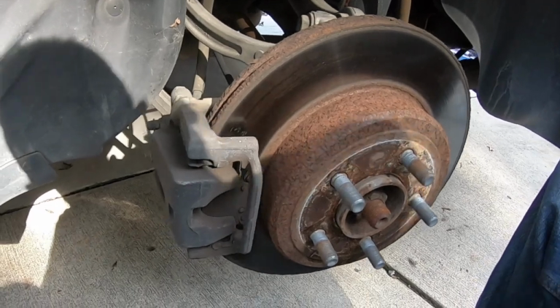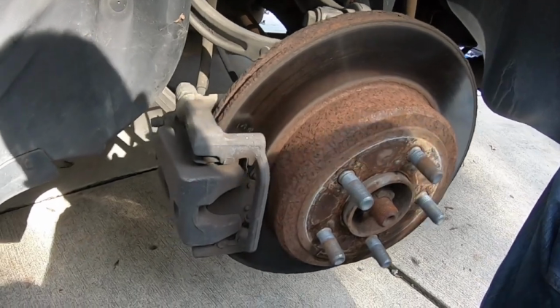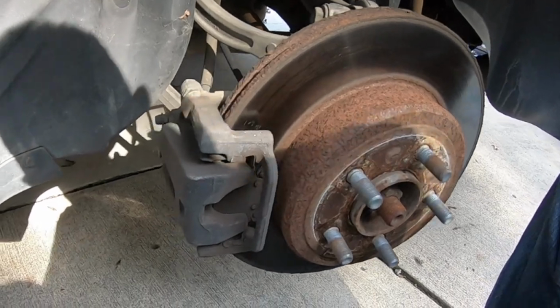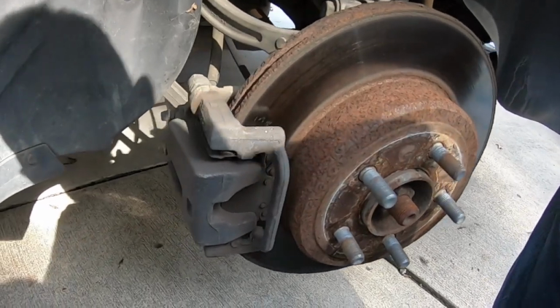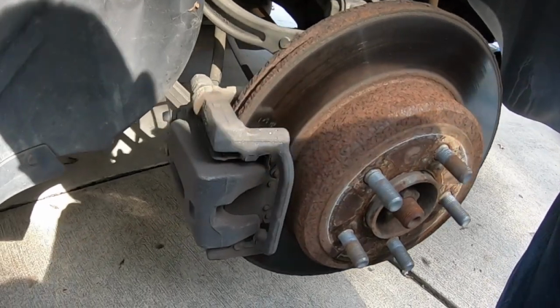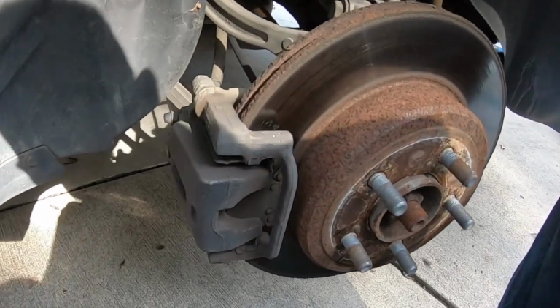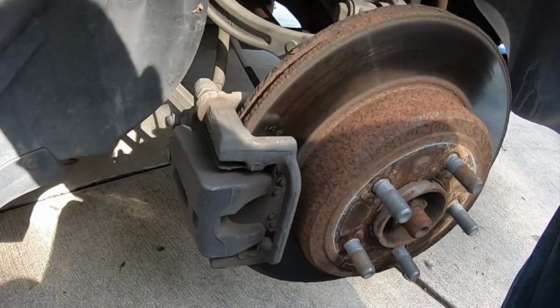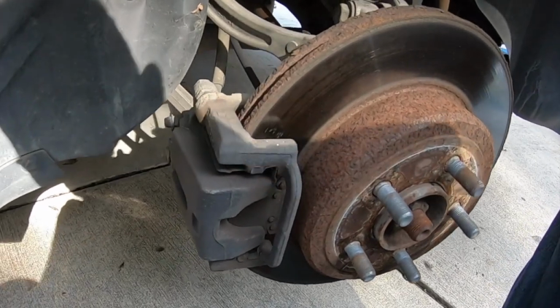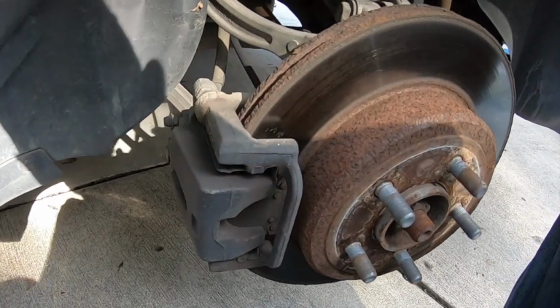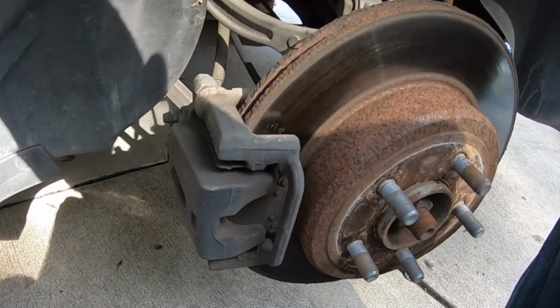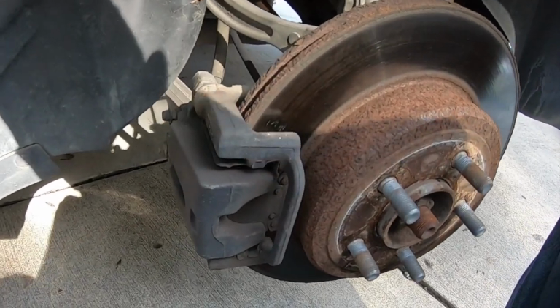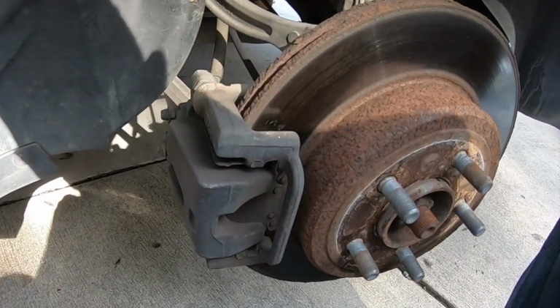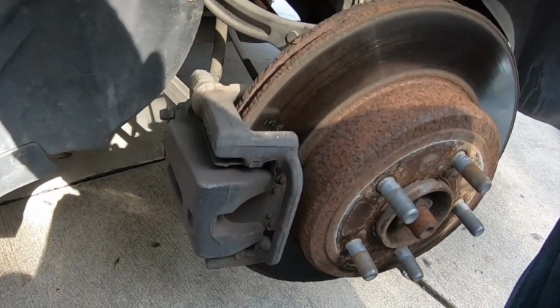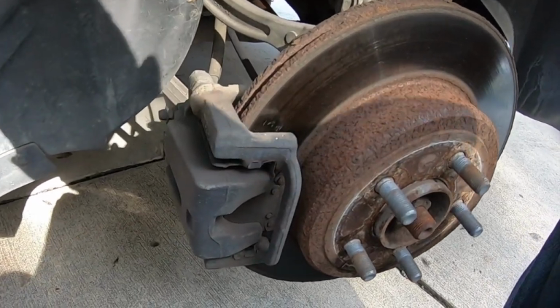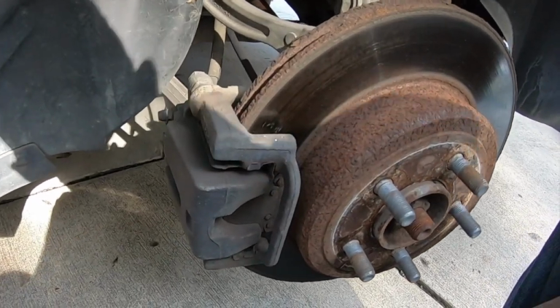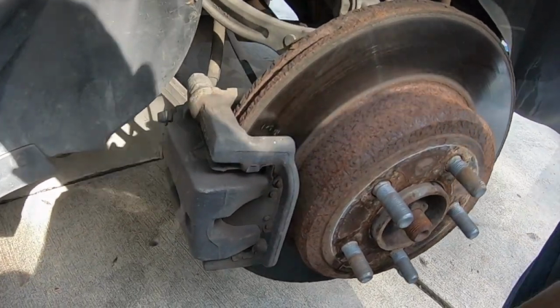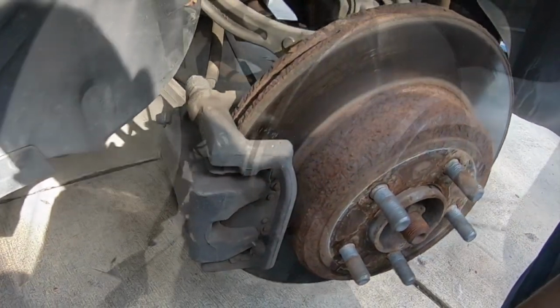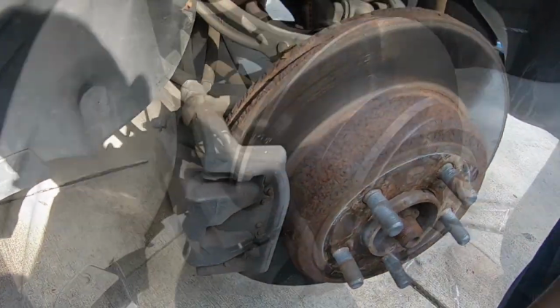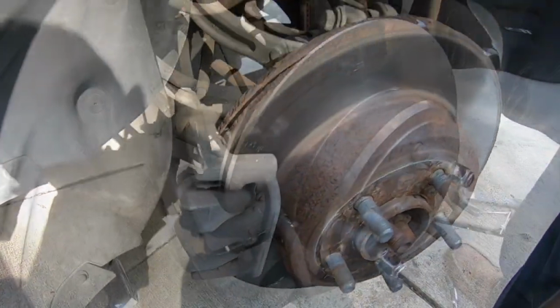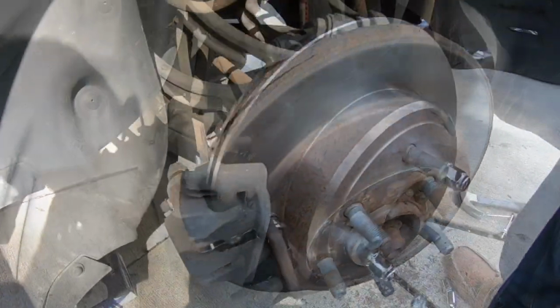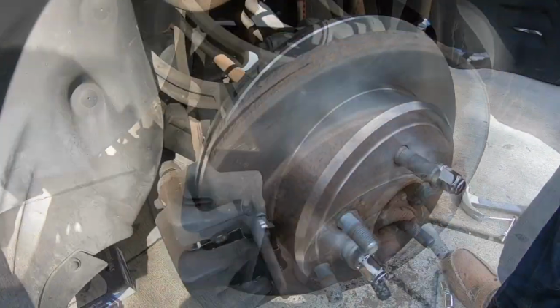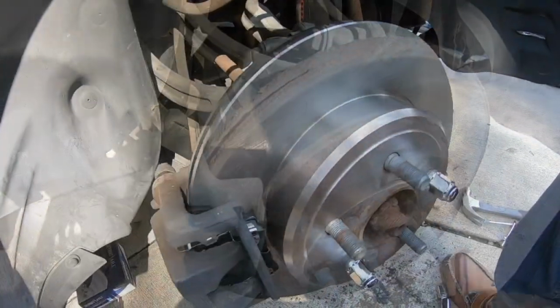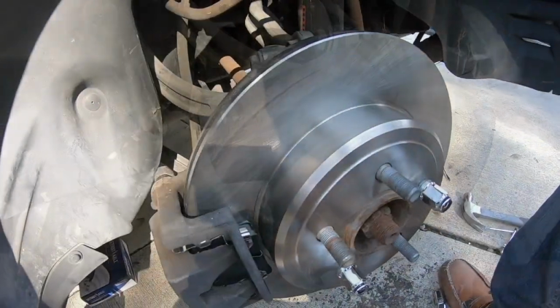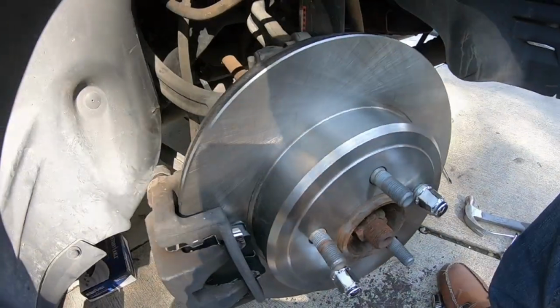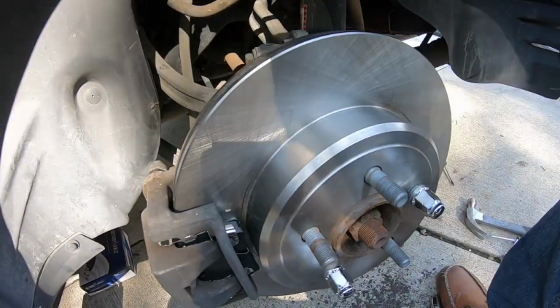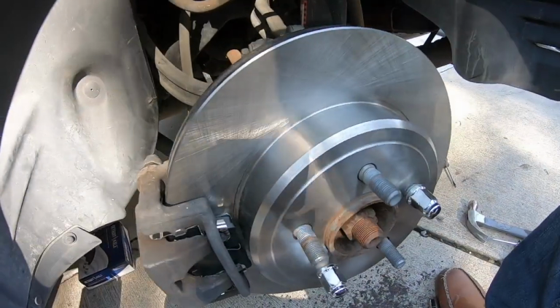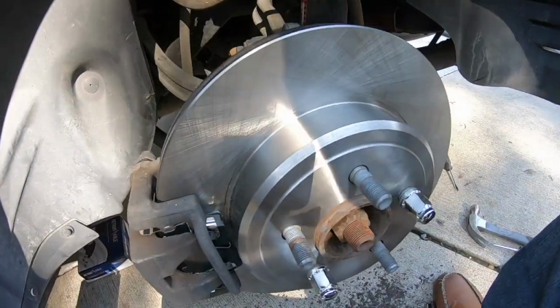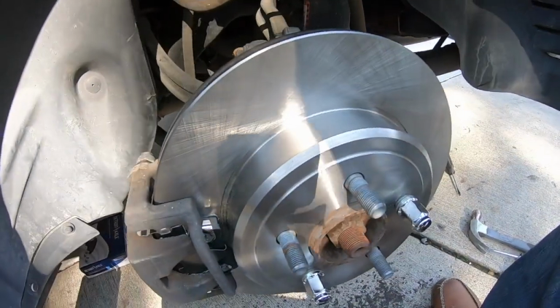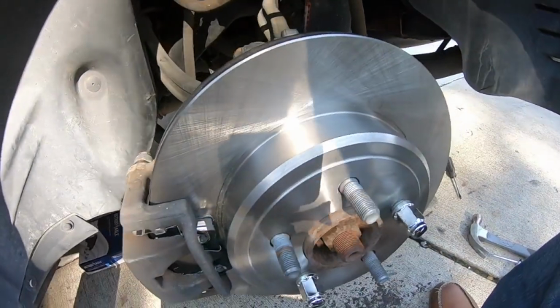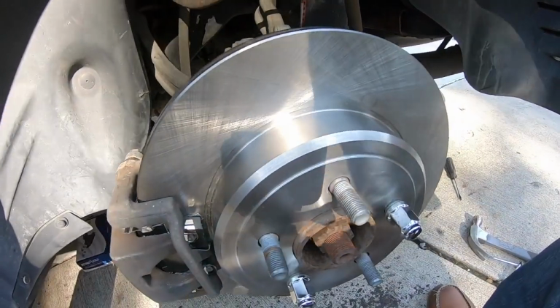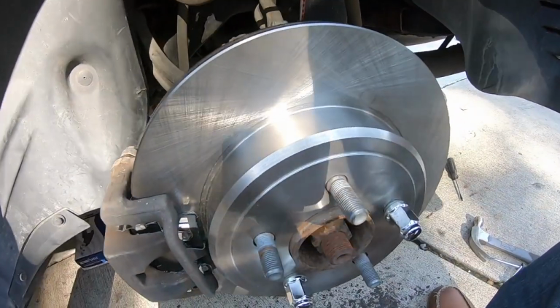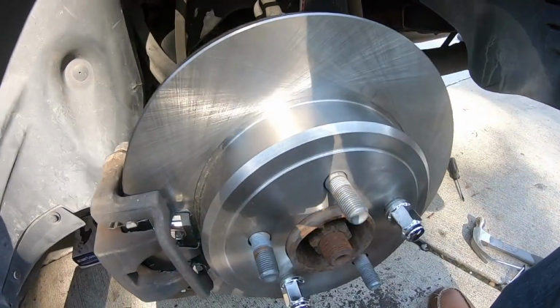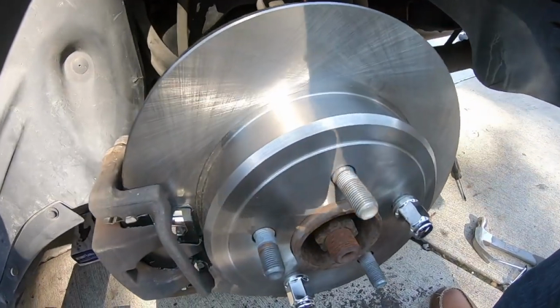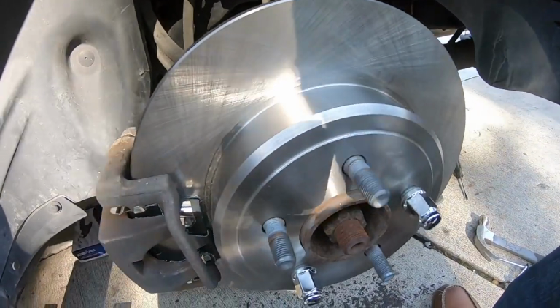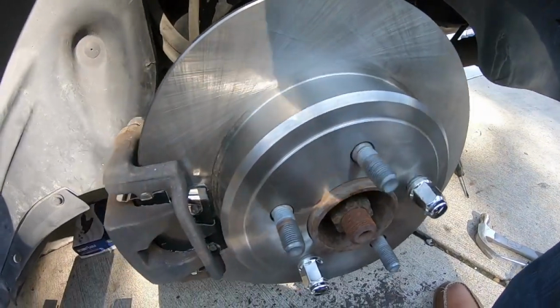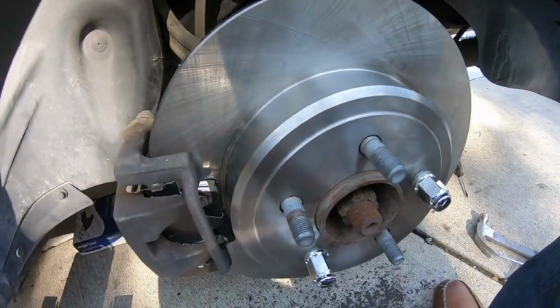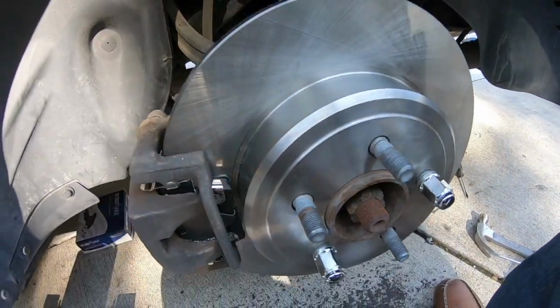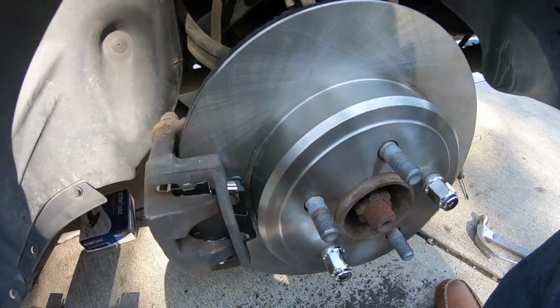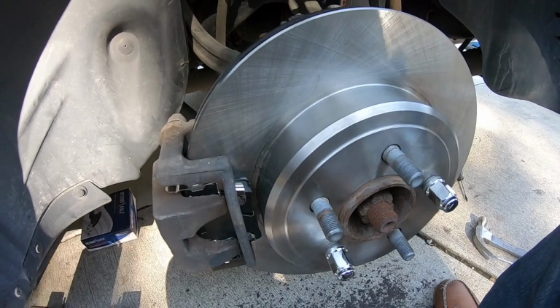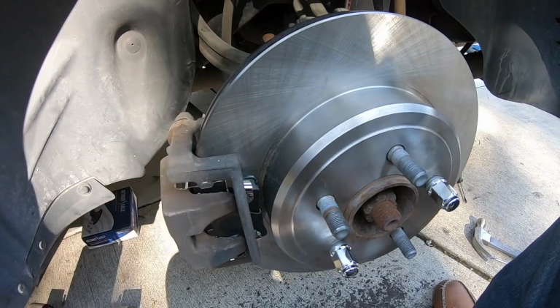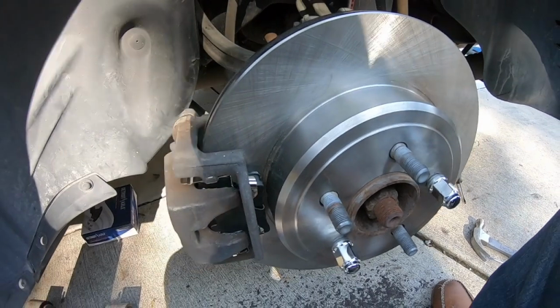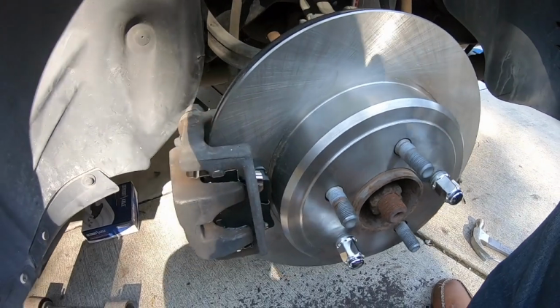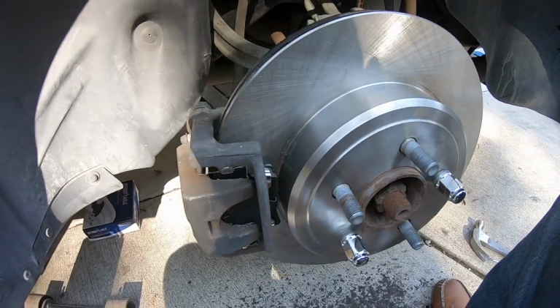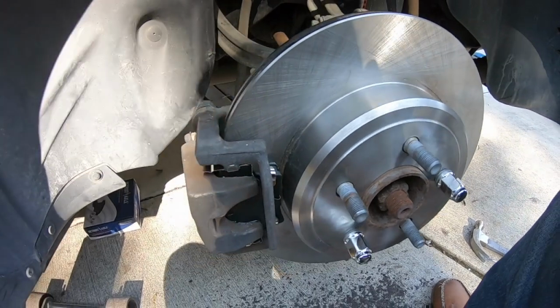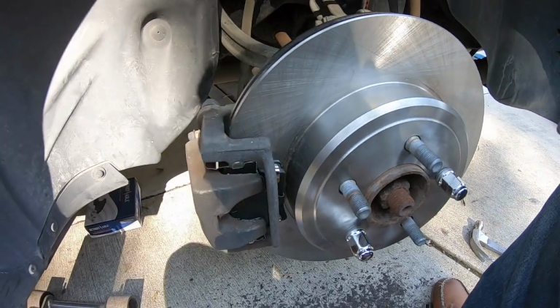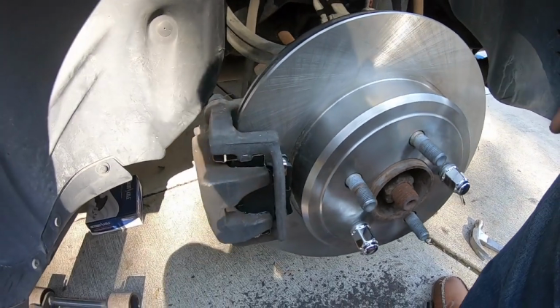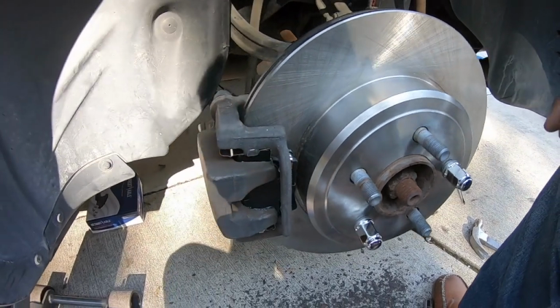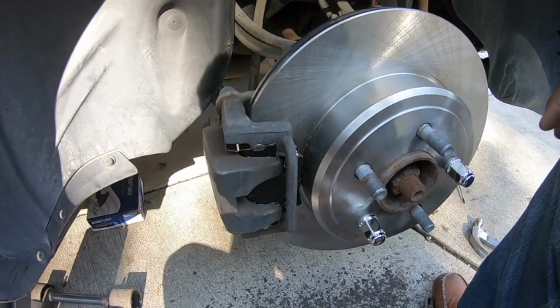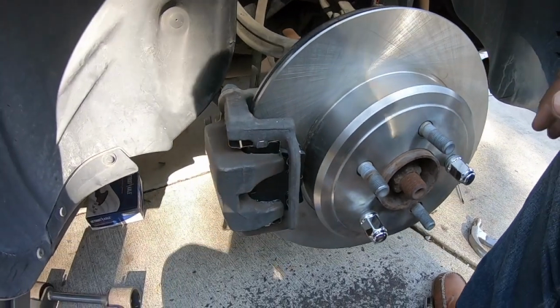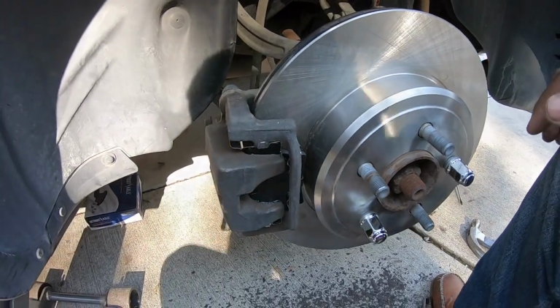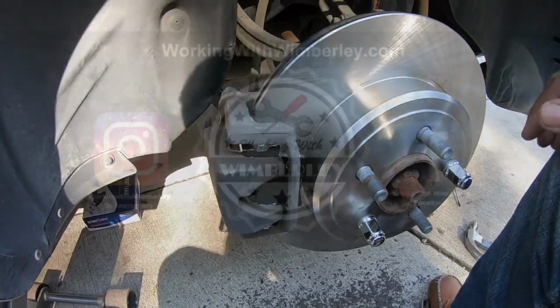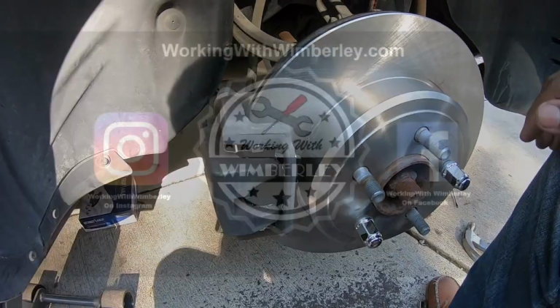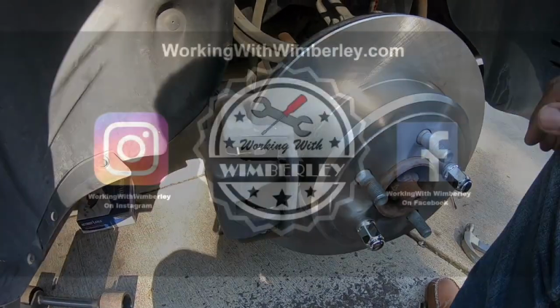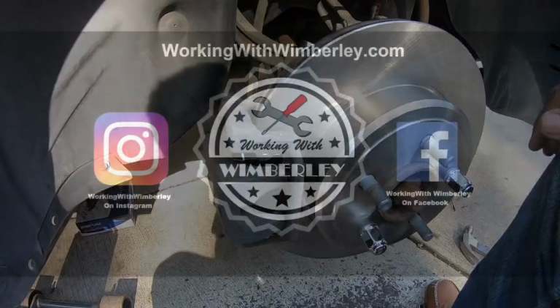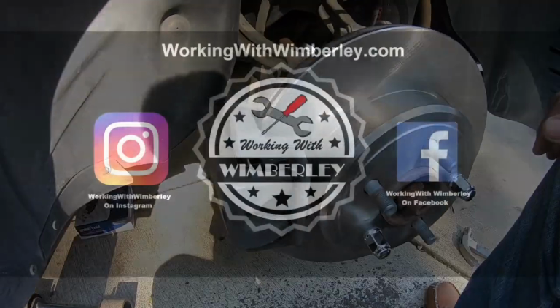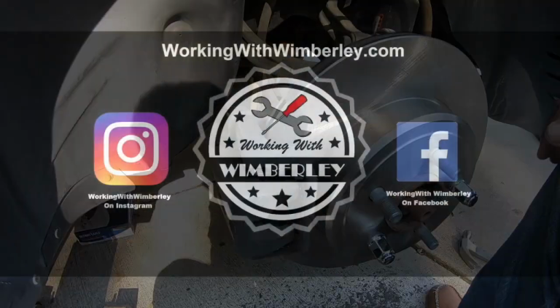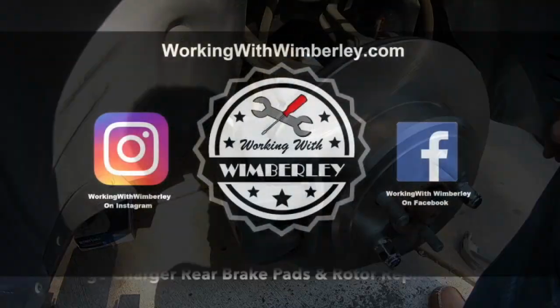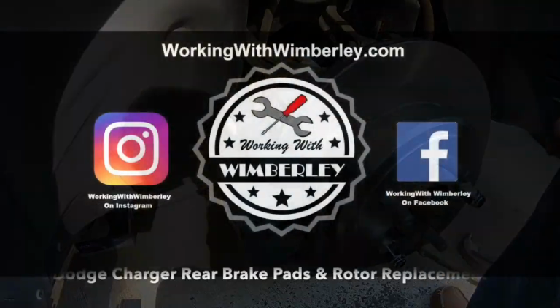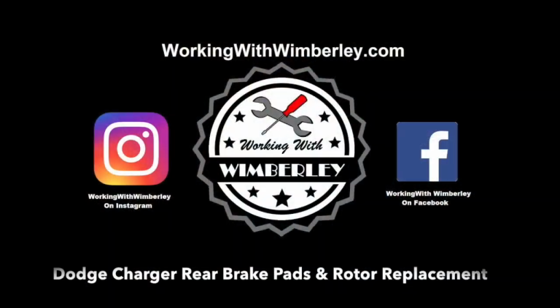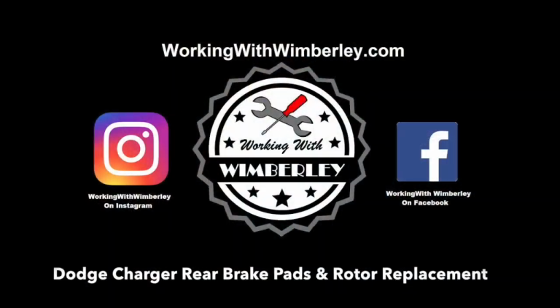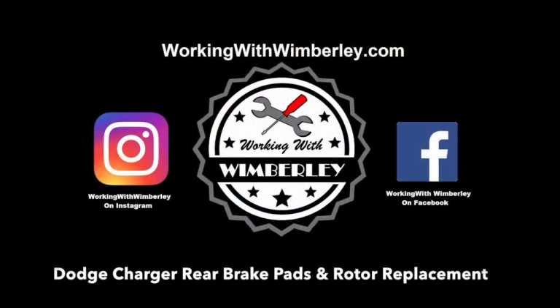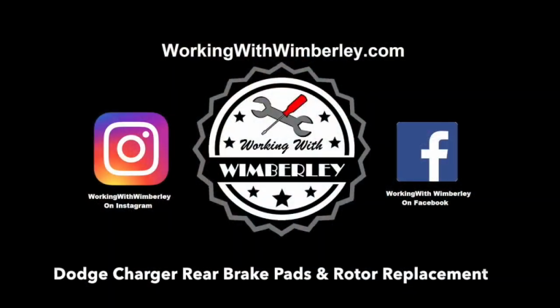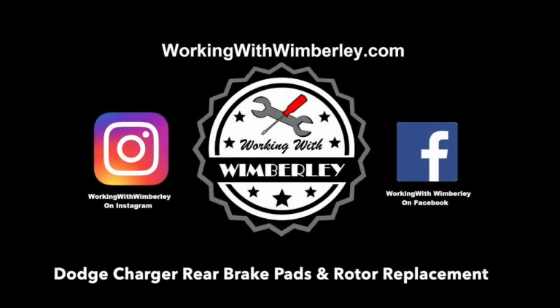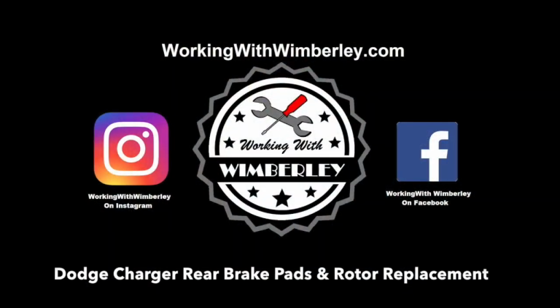How to replace the rear brake pads and rotors in your Dodge Charger. I am Steven Wimberly and this is Working with Wimberly.